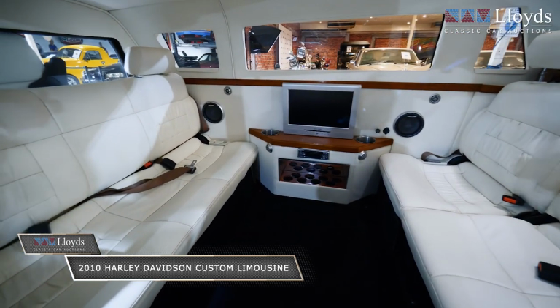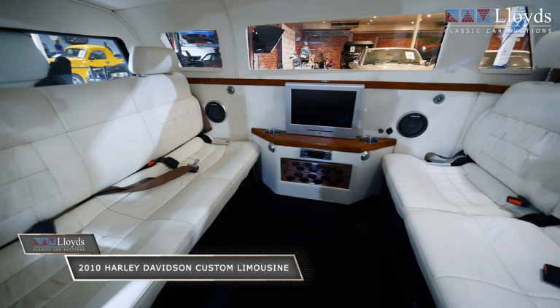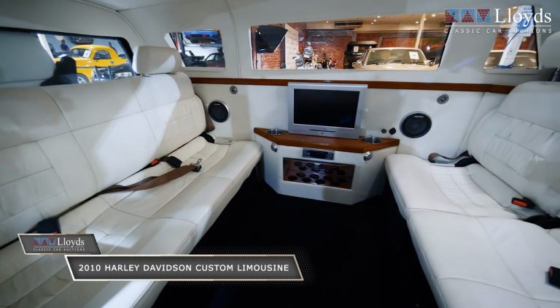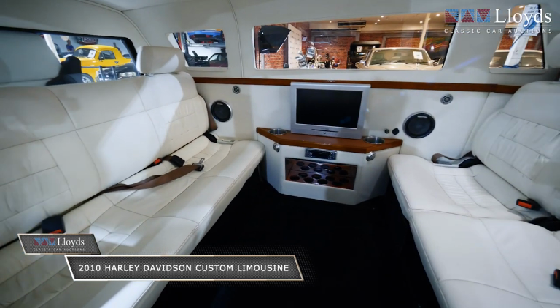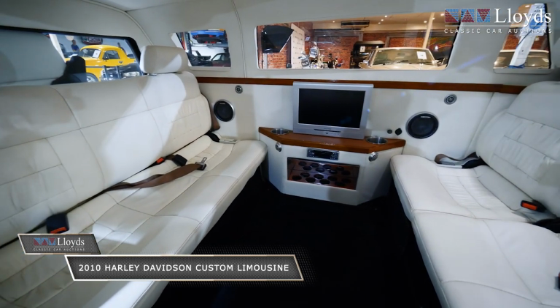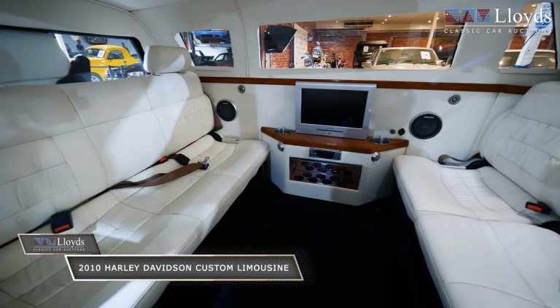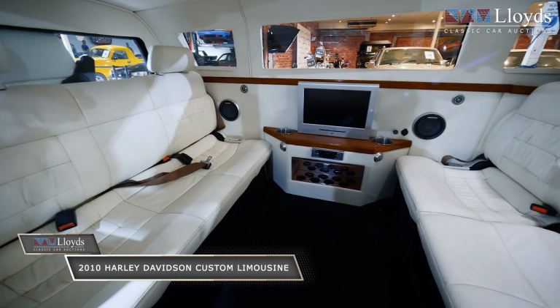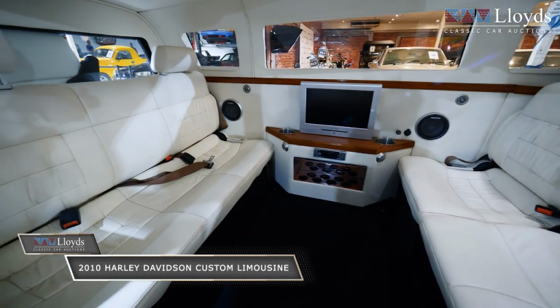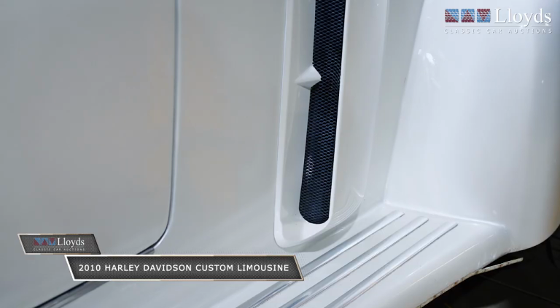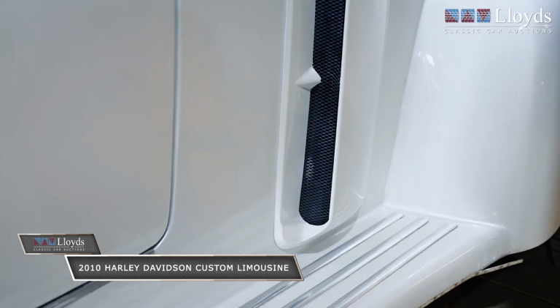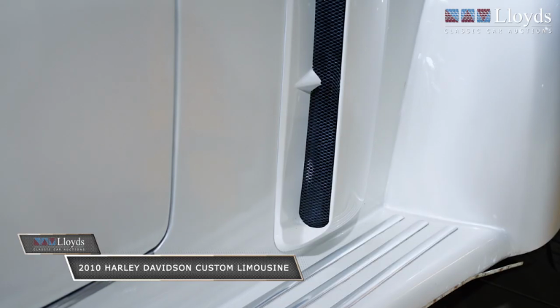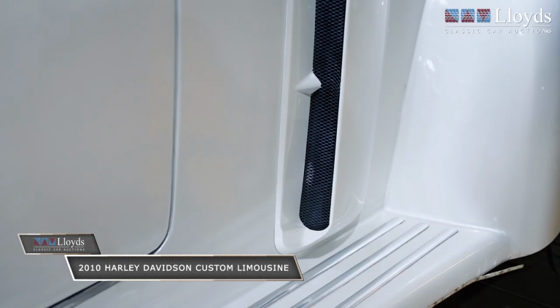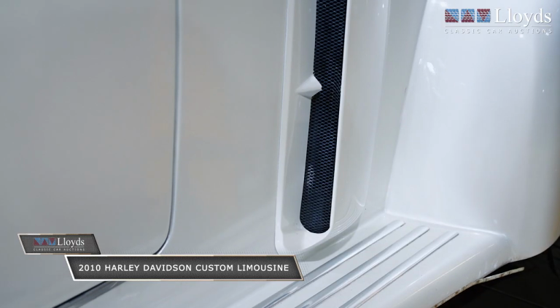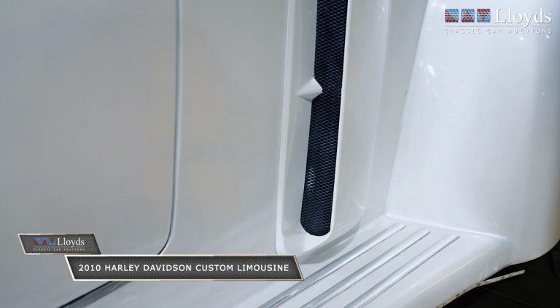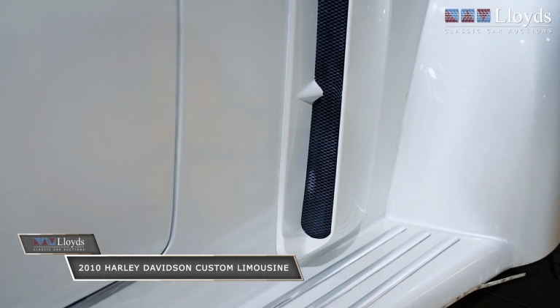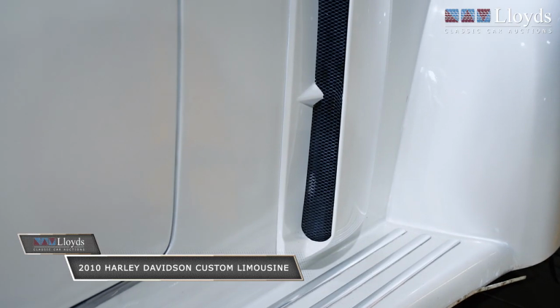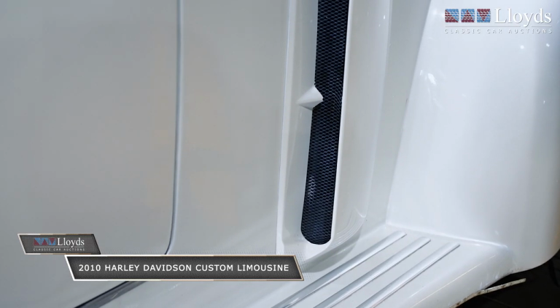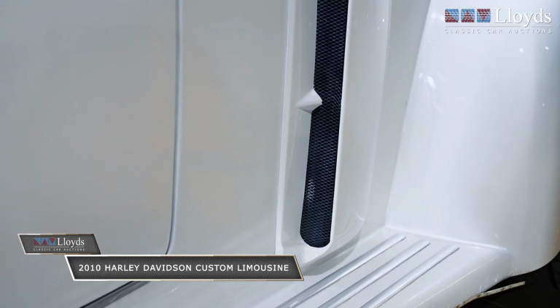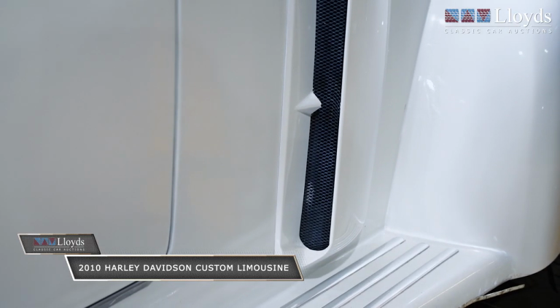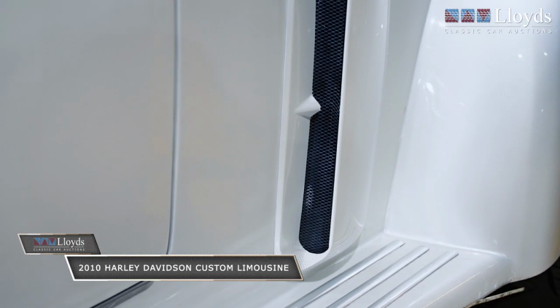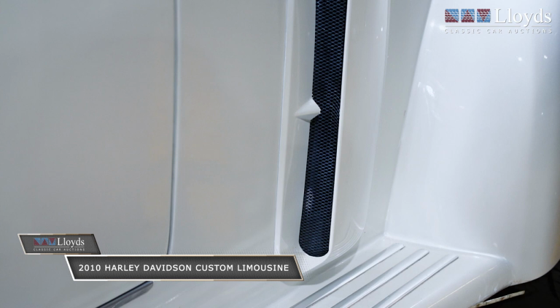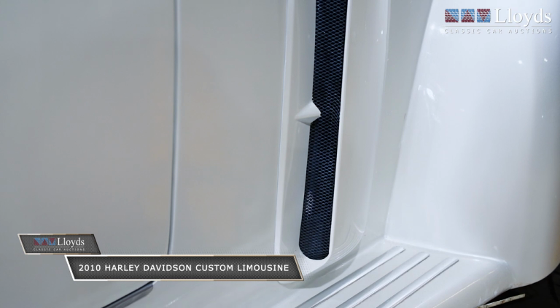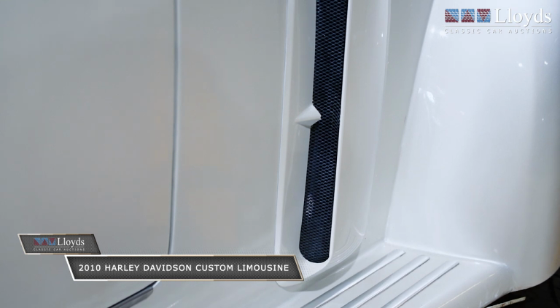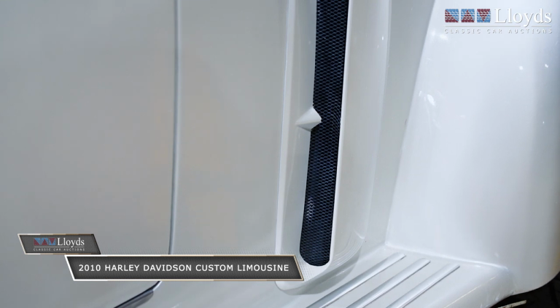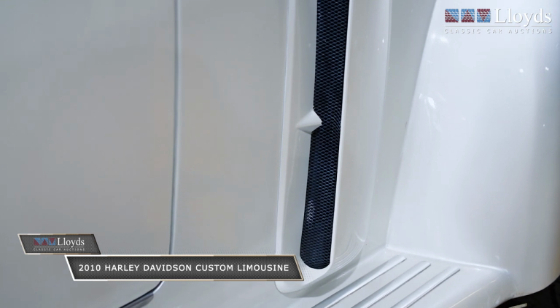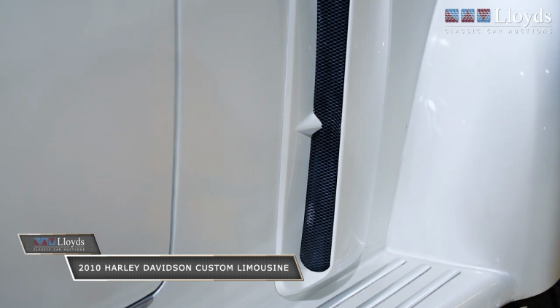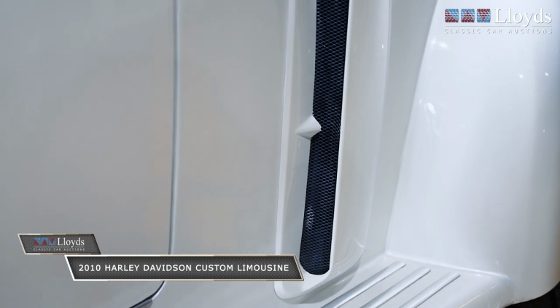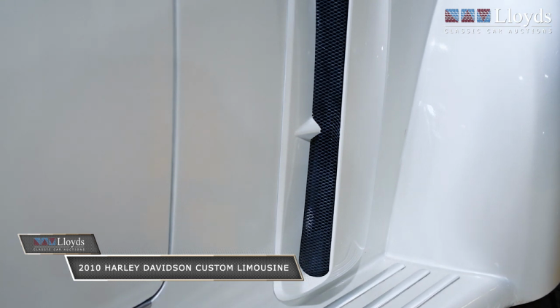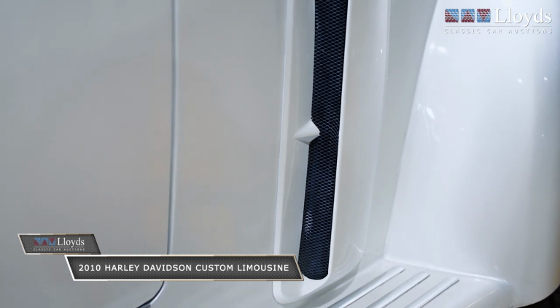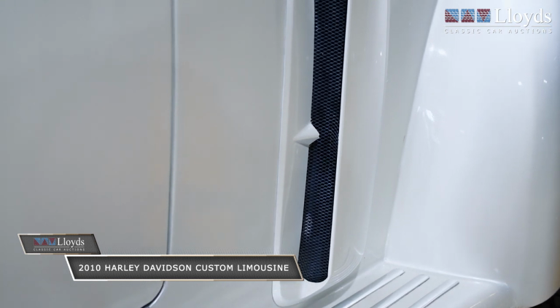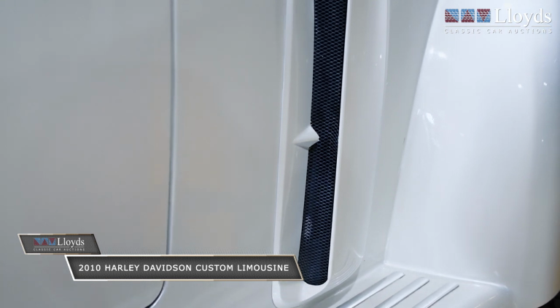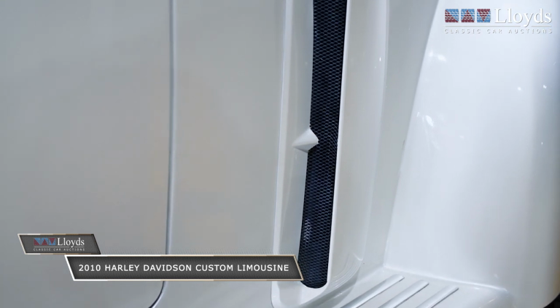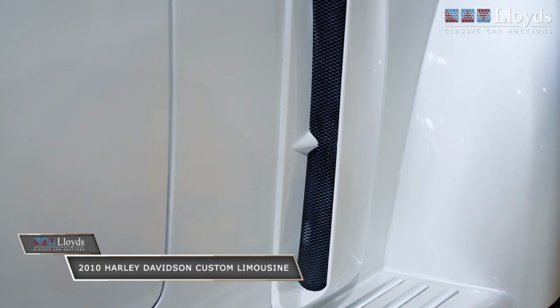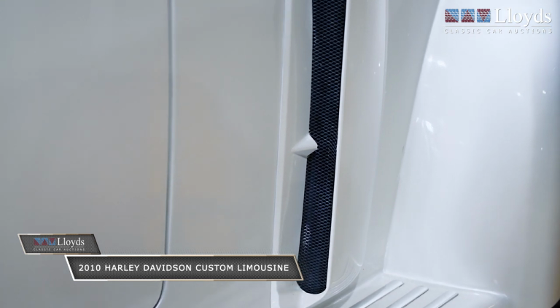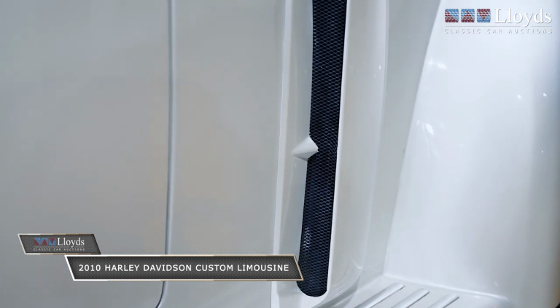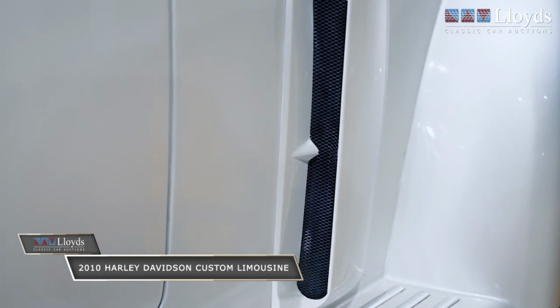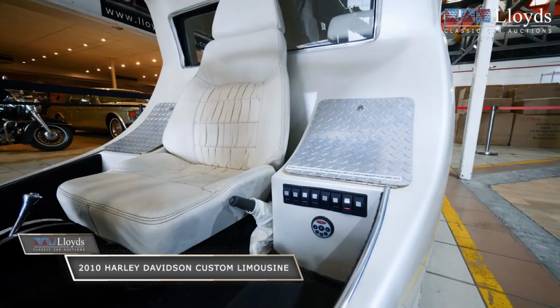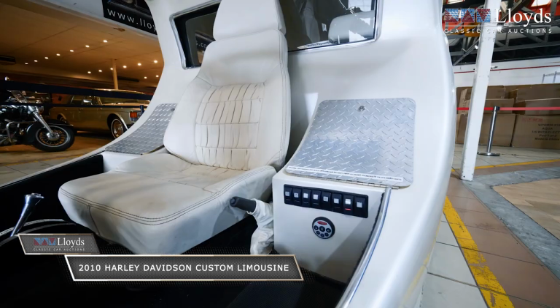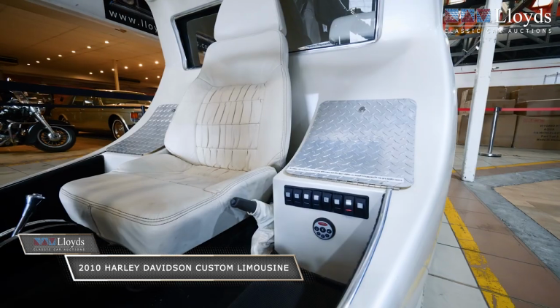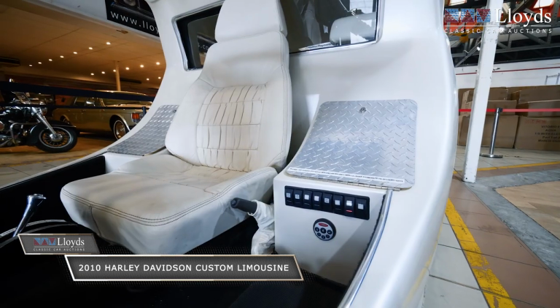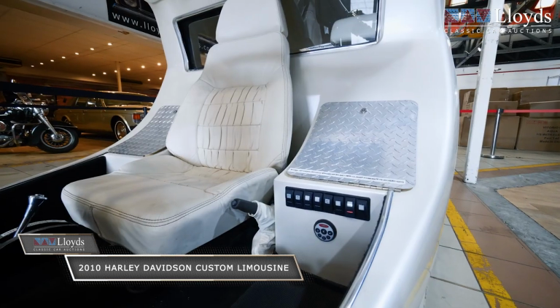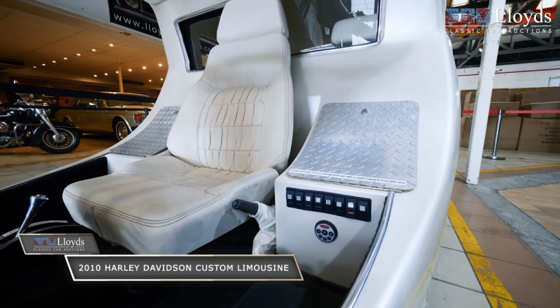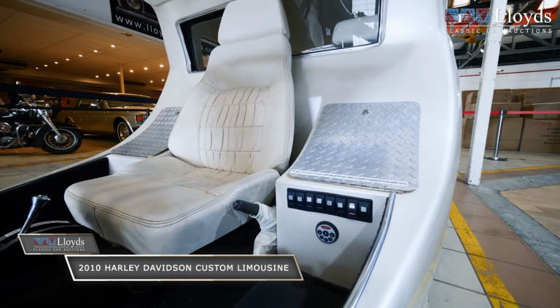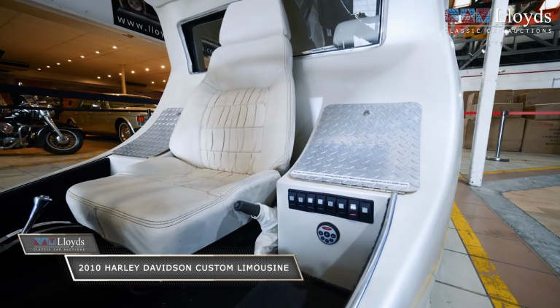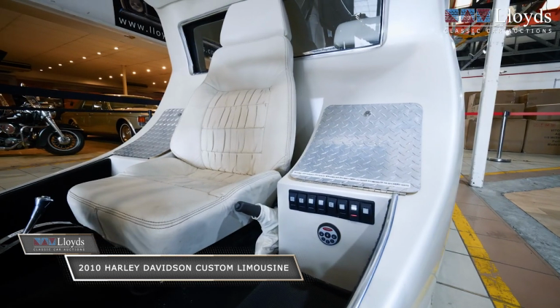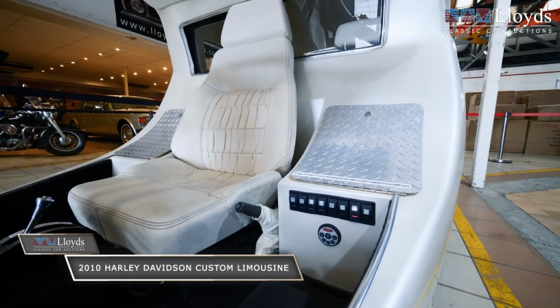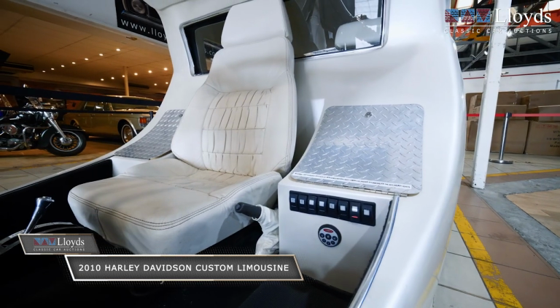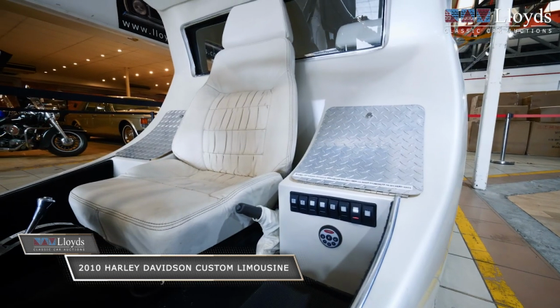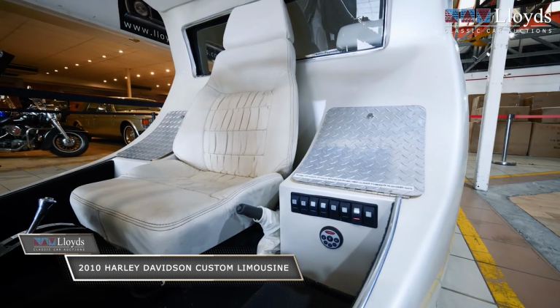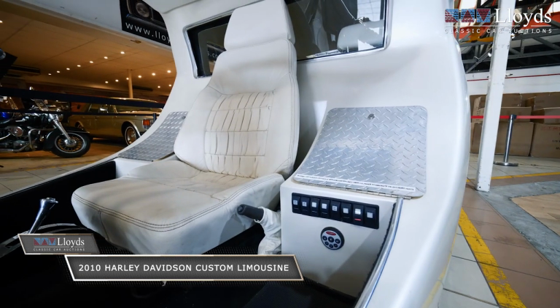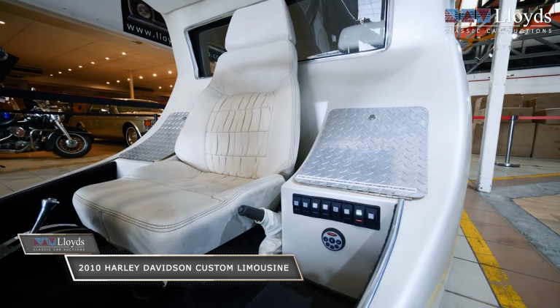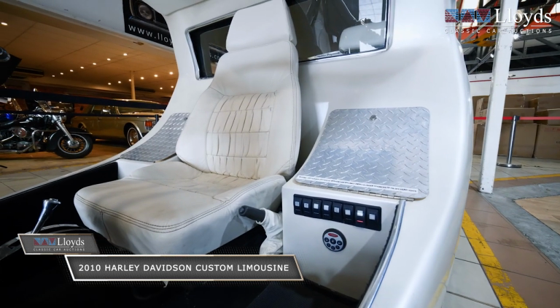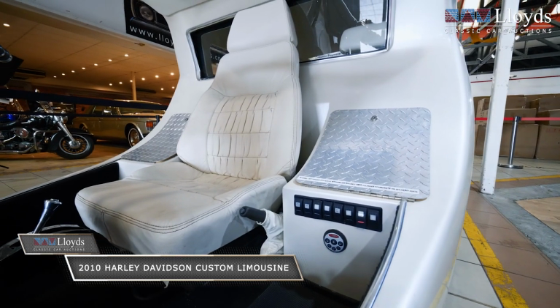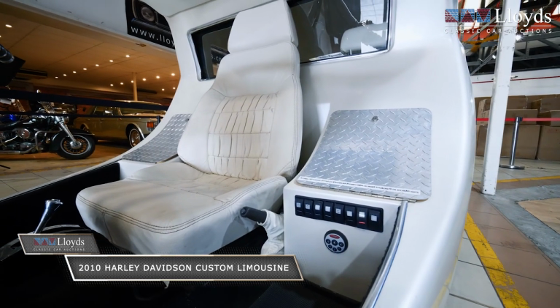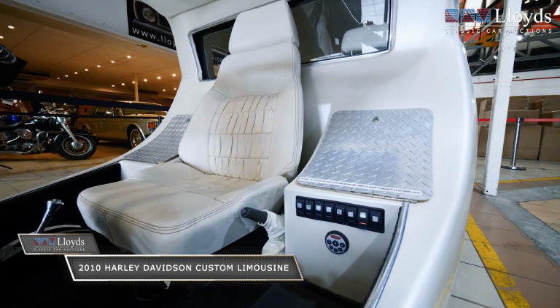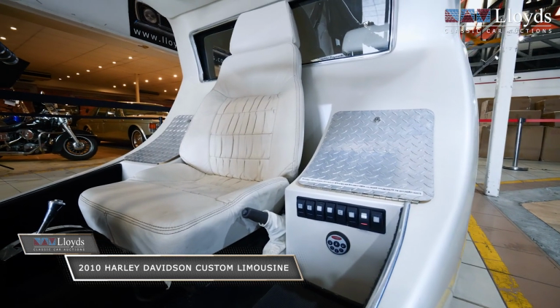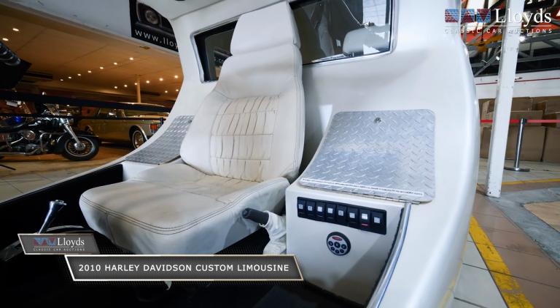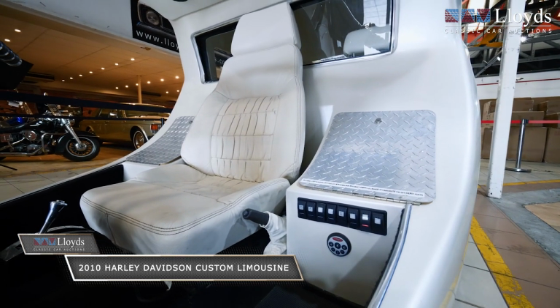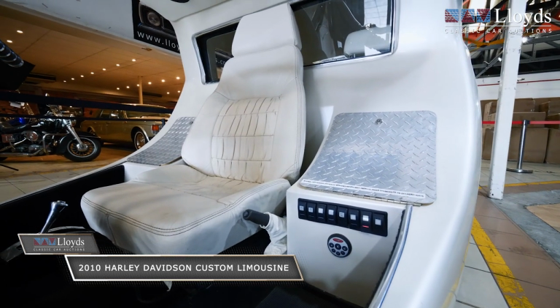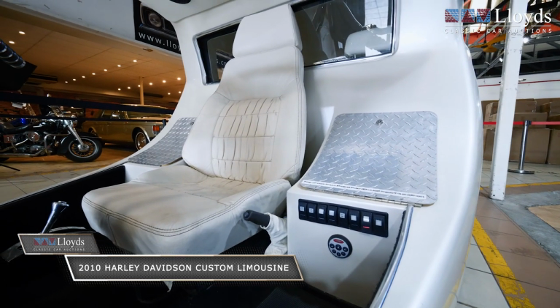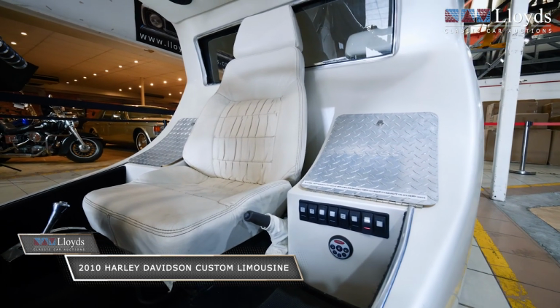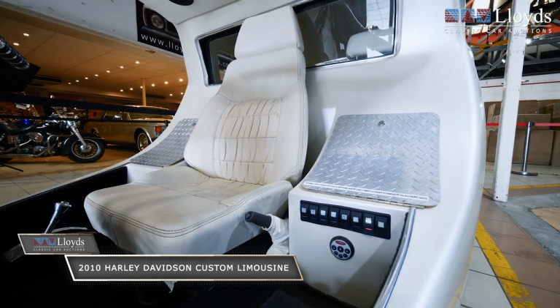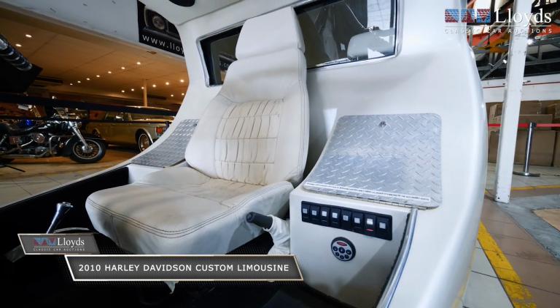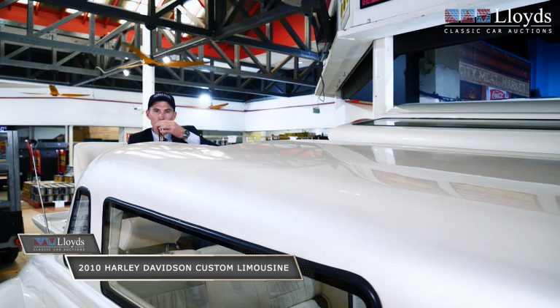Unbelievable machine. It featured in Just Parts magazine and was at the Essen Motor Show Germany in 2012 as well.